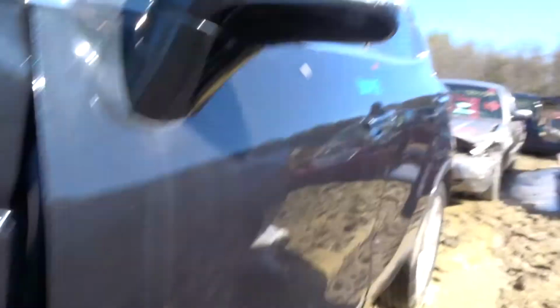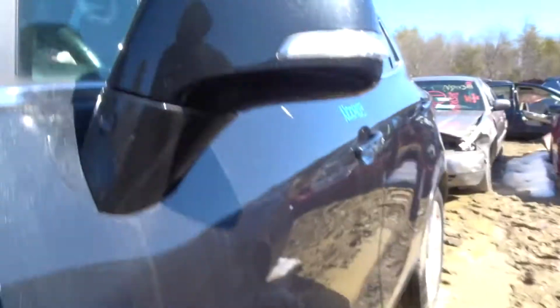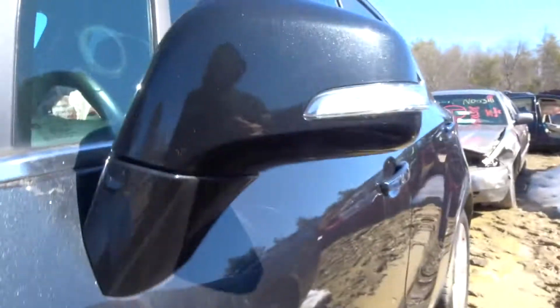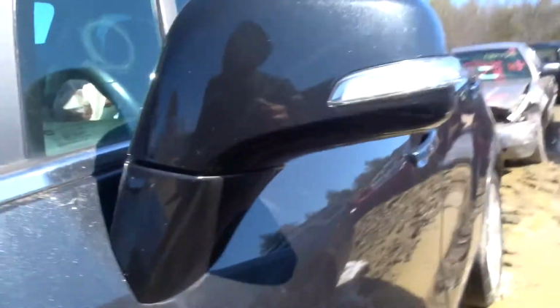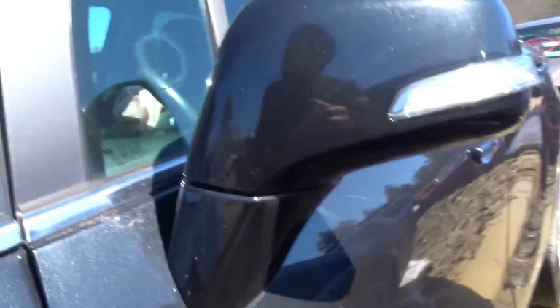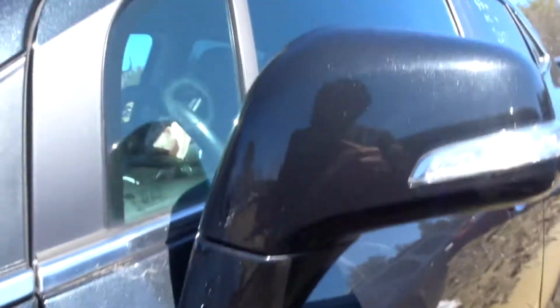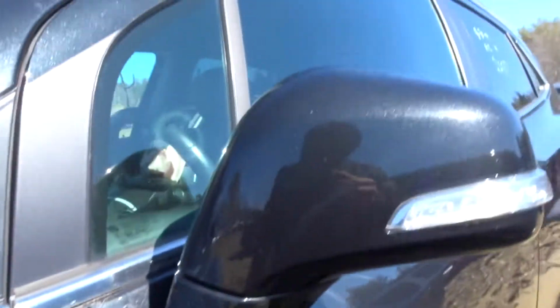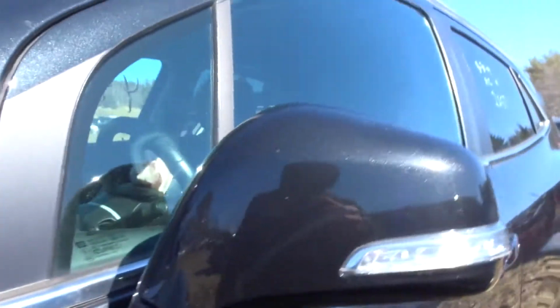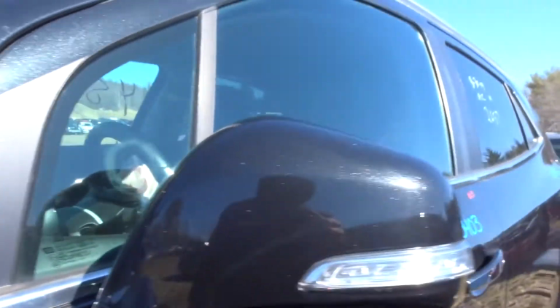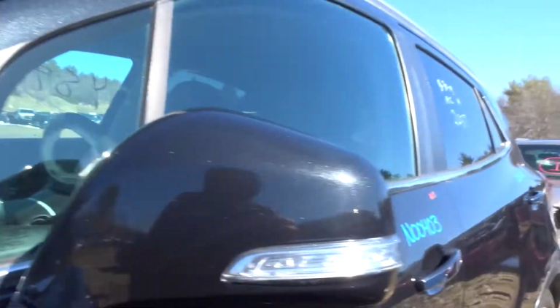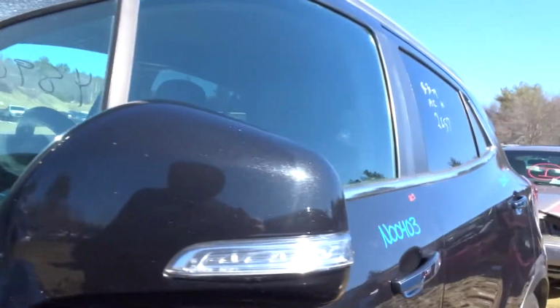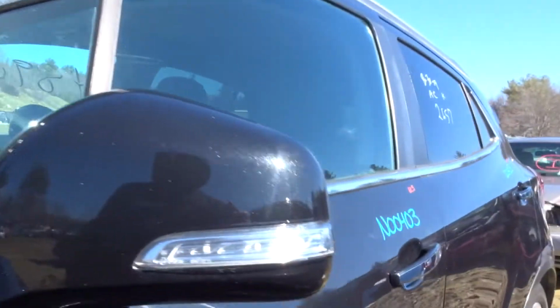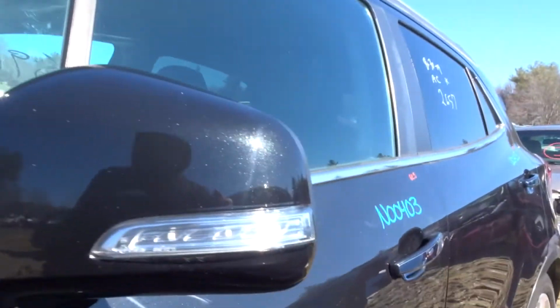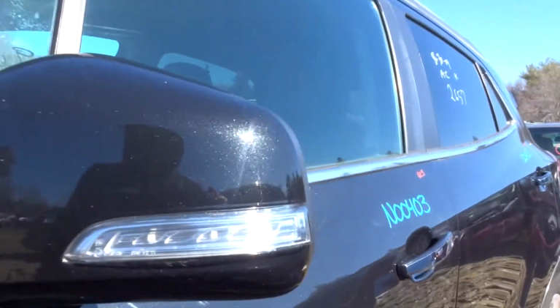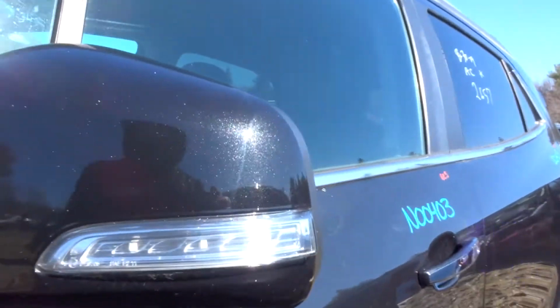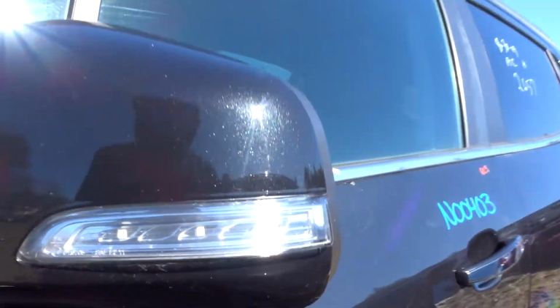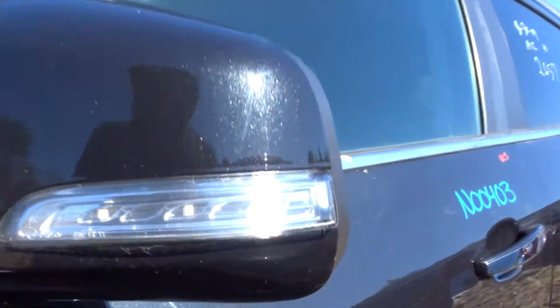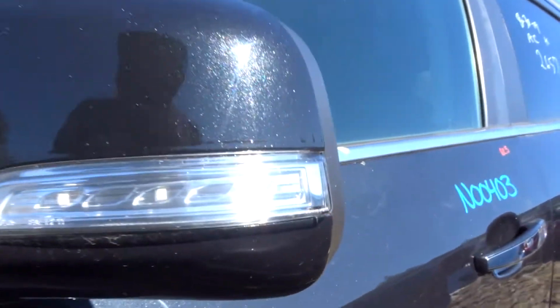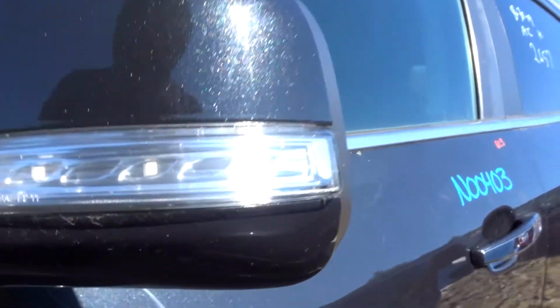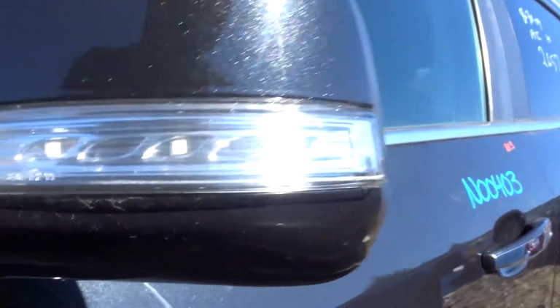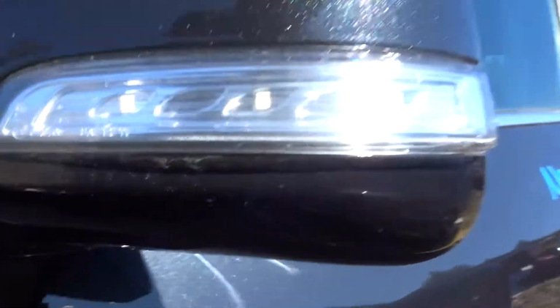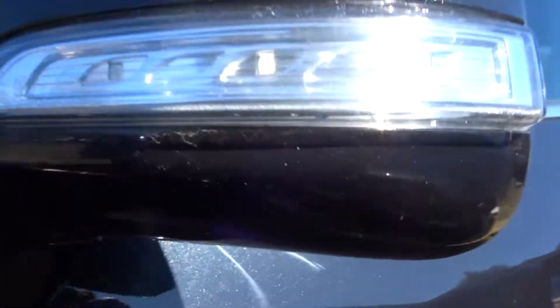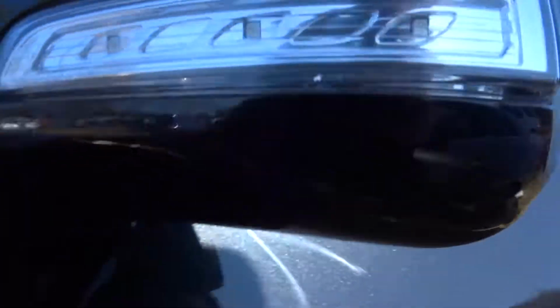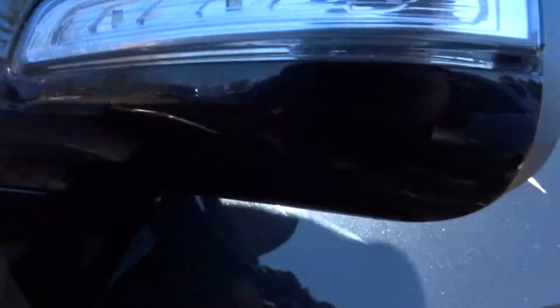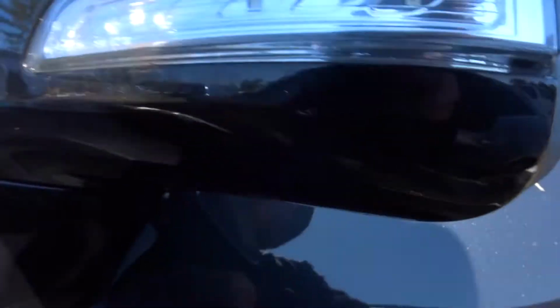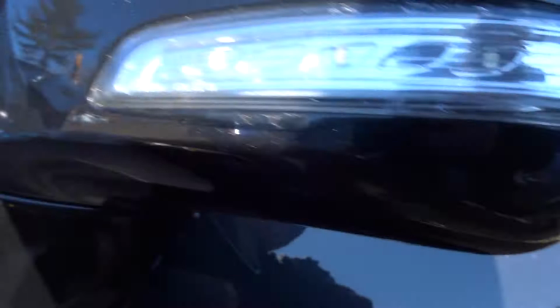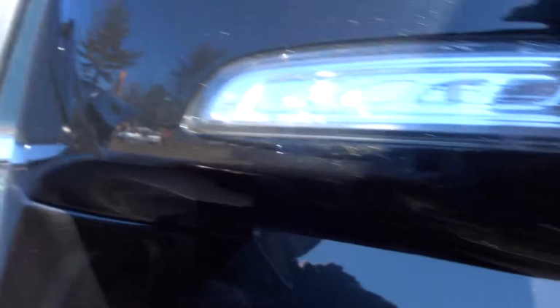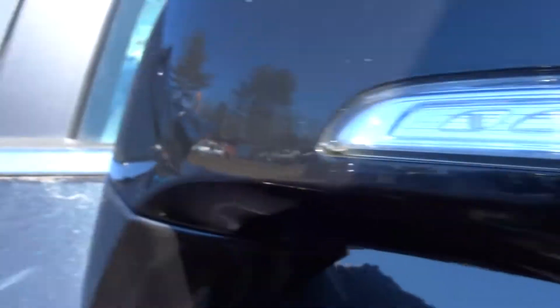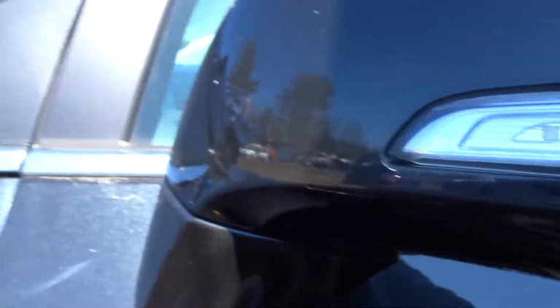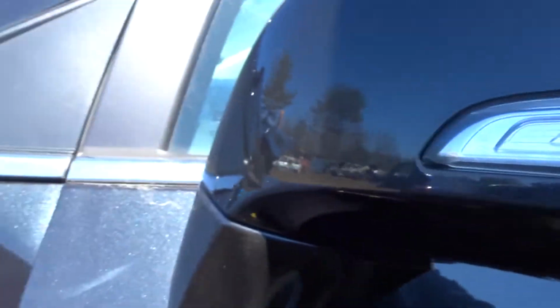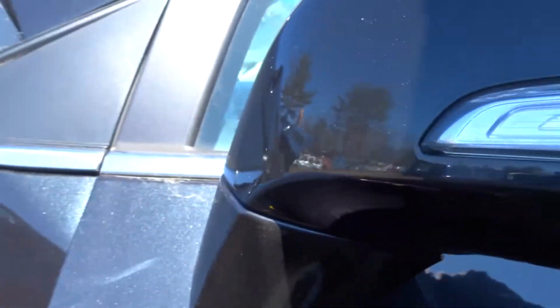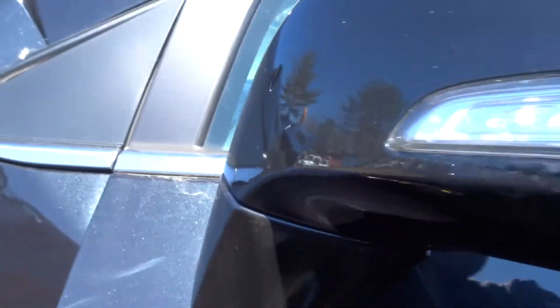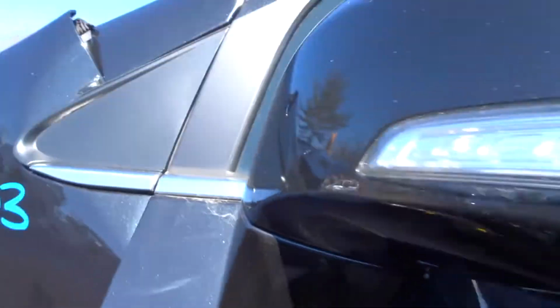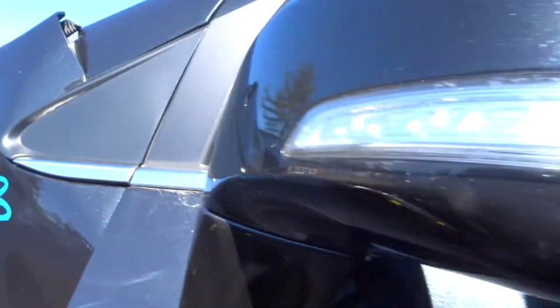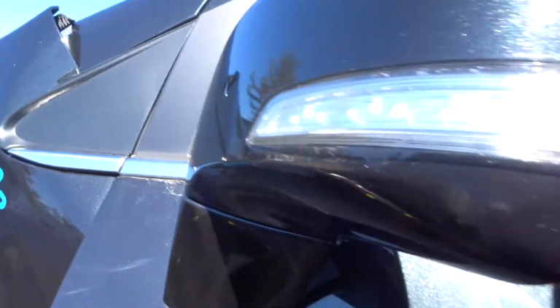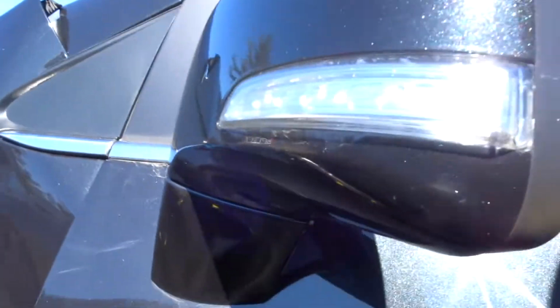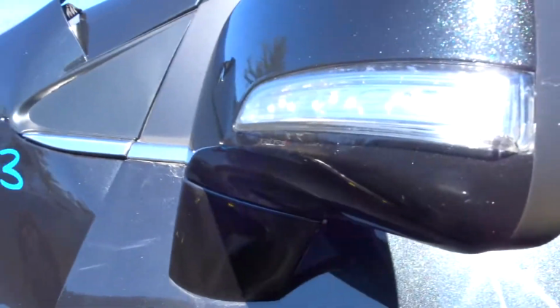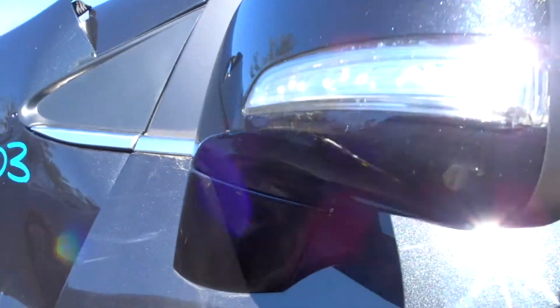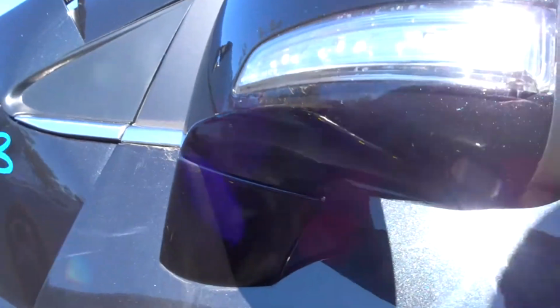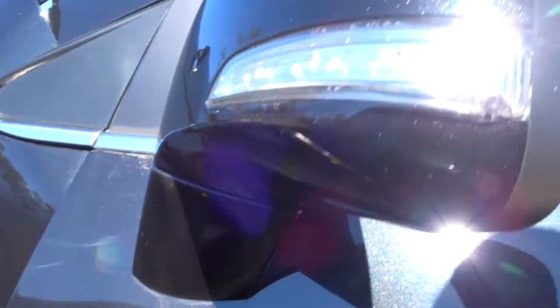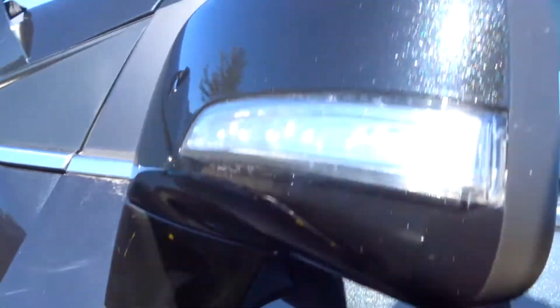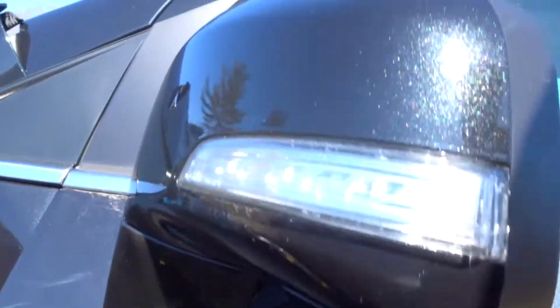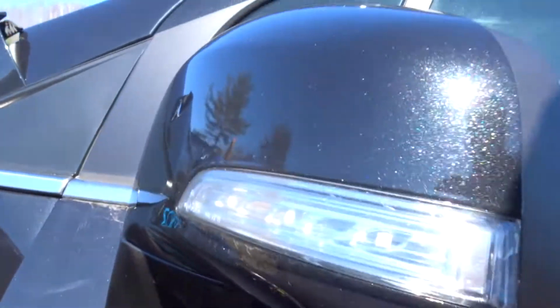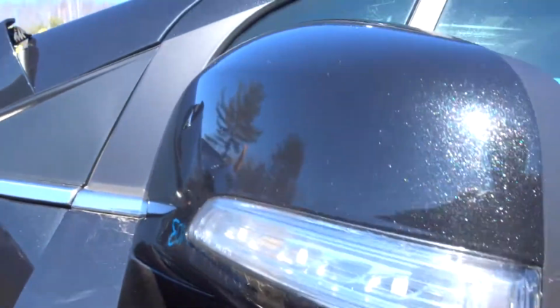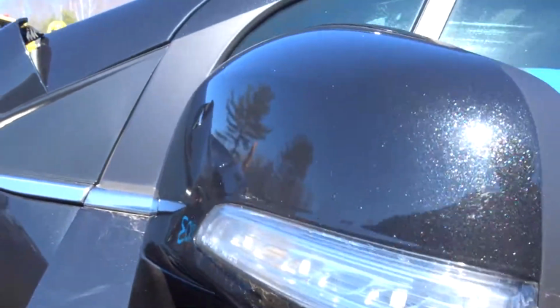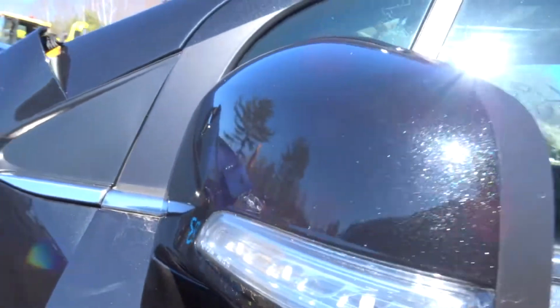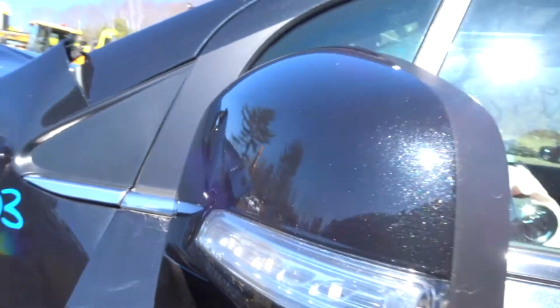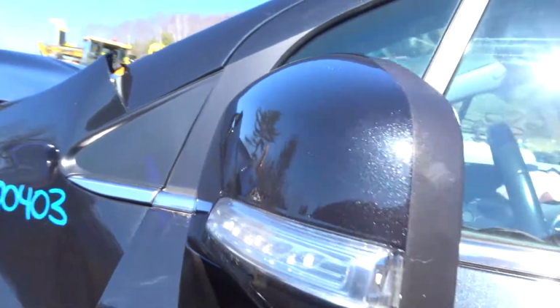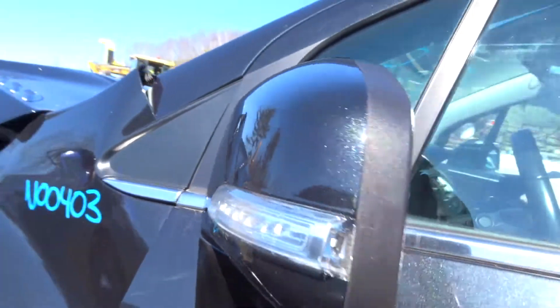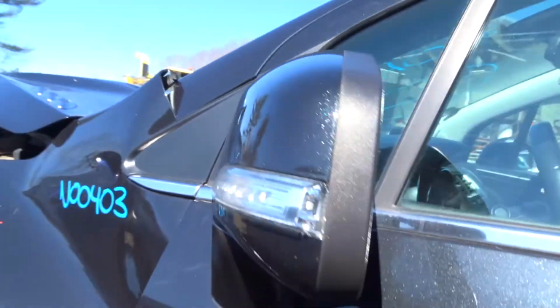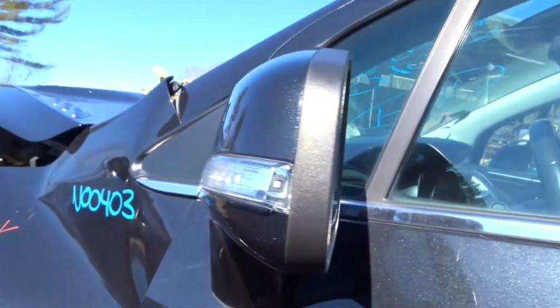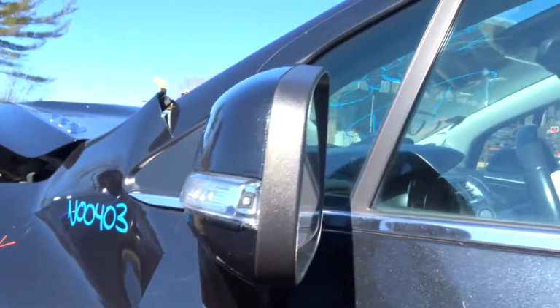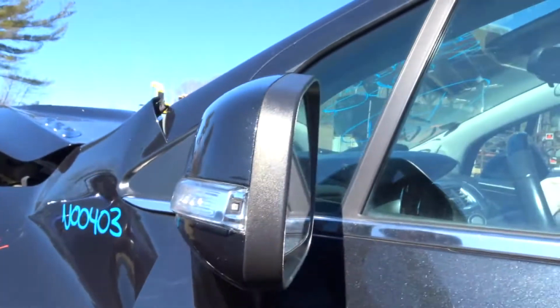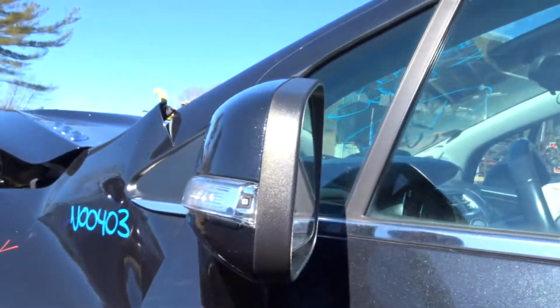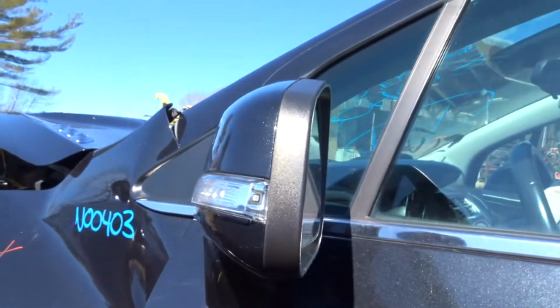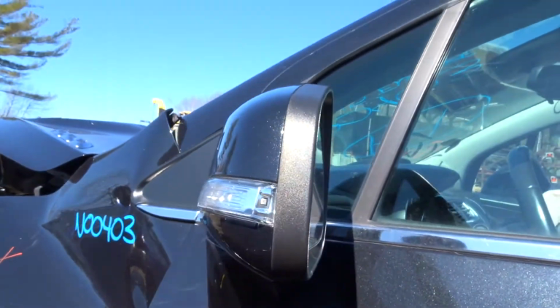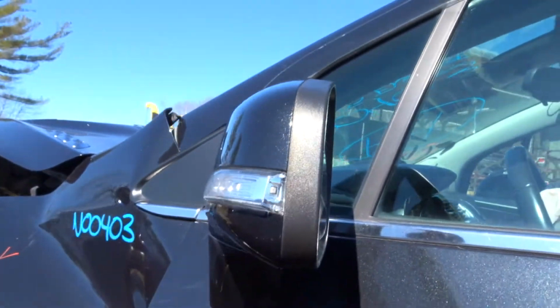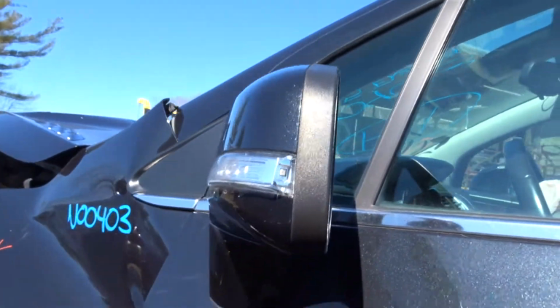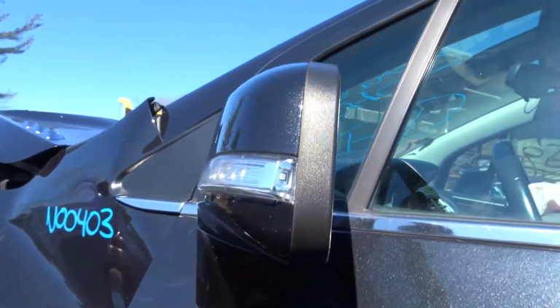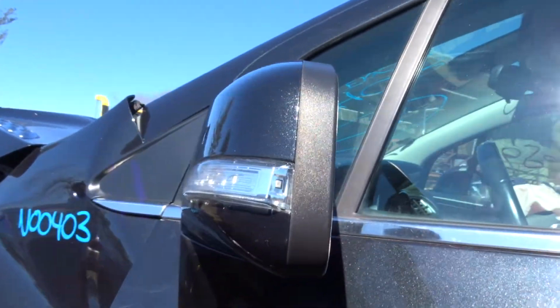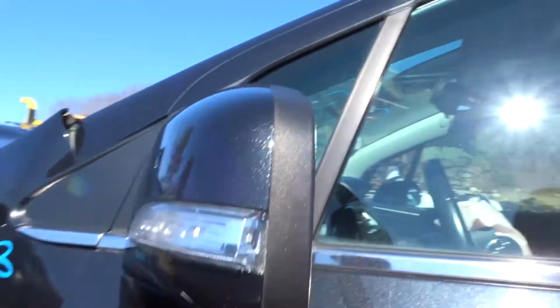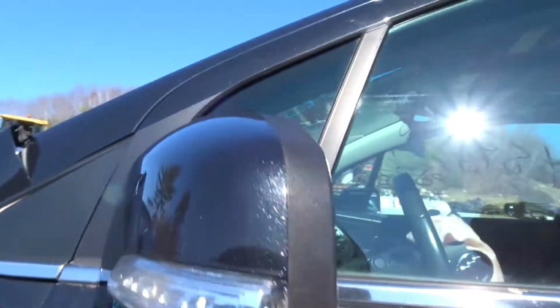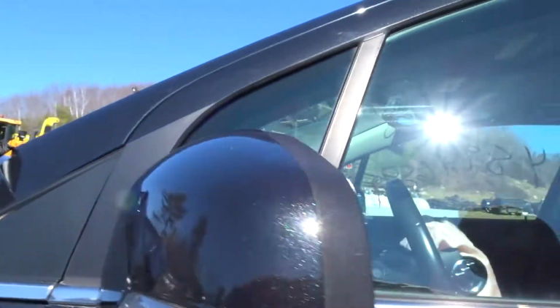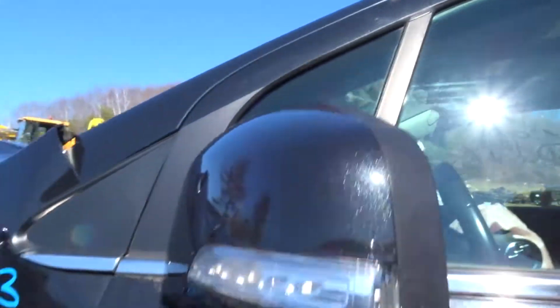Got a good left door mirror on the vehicle. No memory, no blind spot, does have a turn signal, and it's power. It's in great shape.